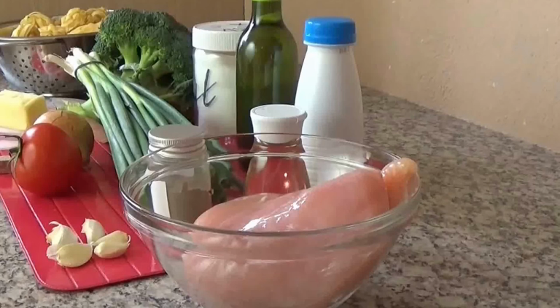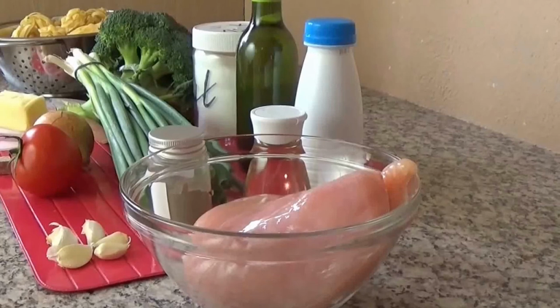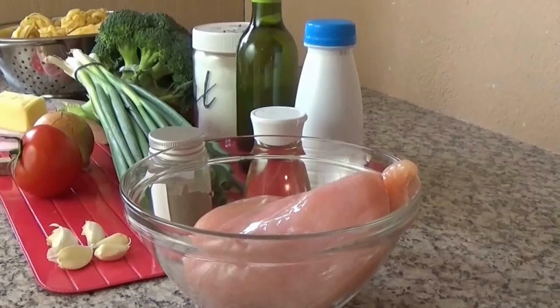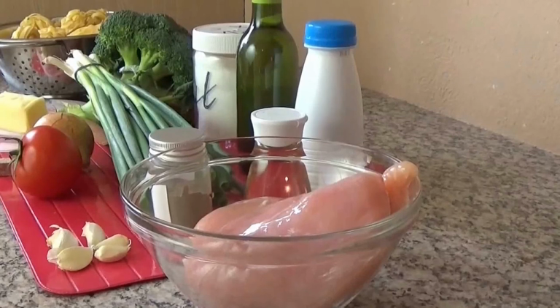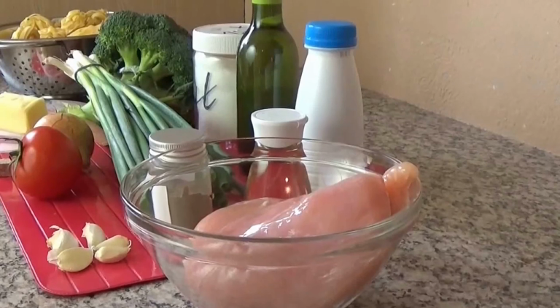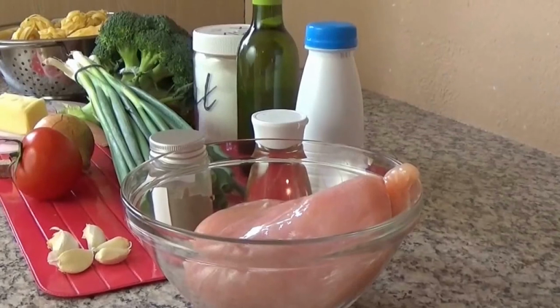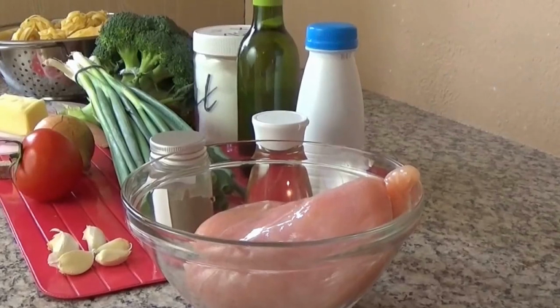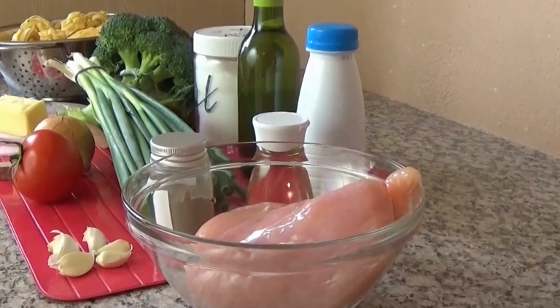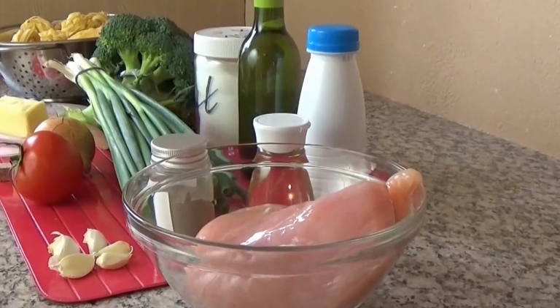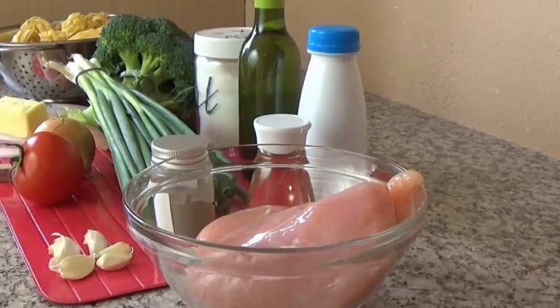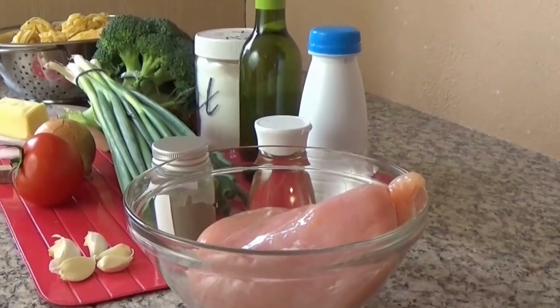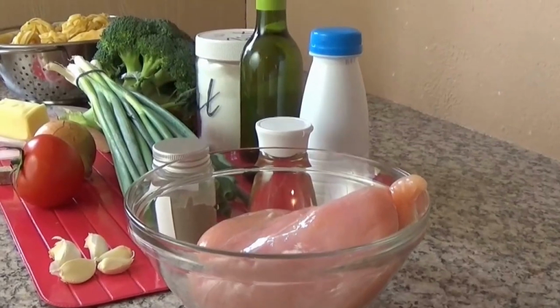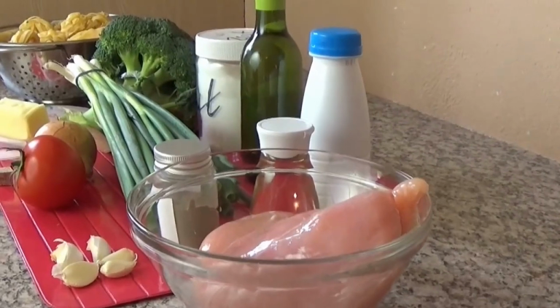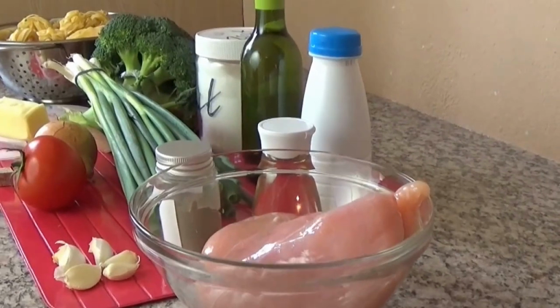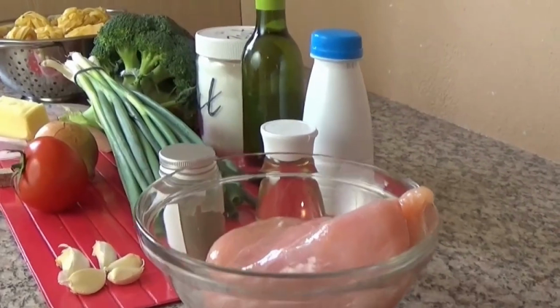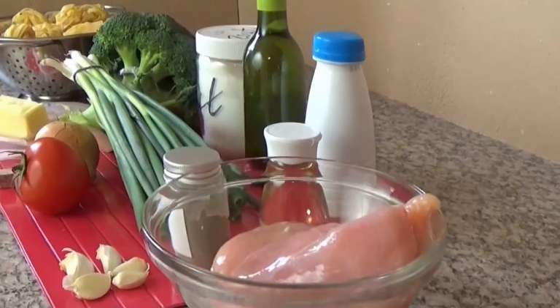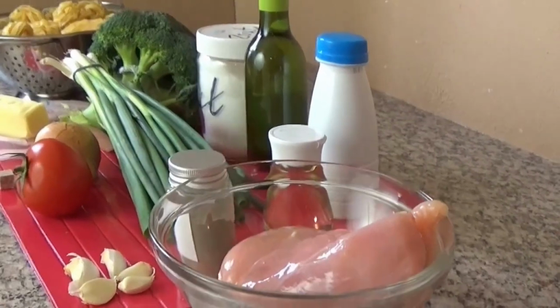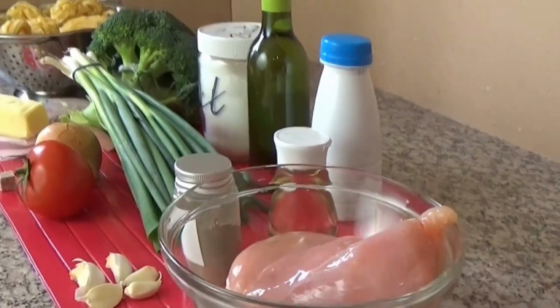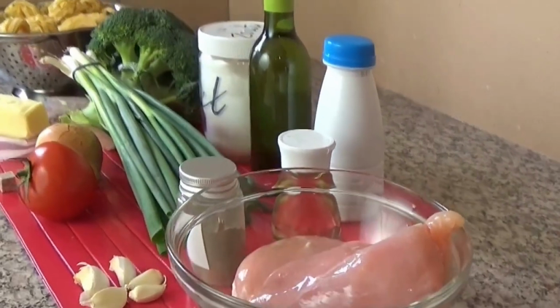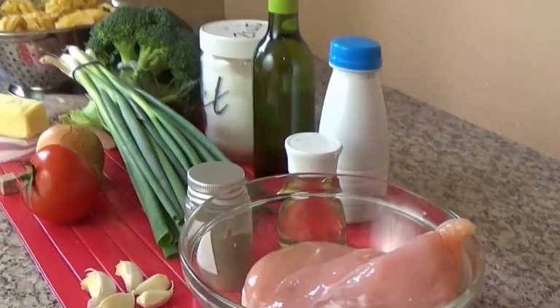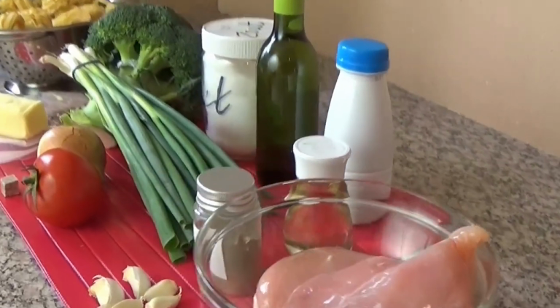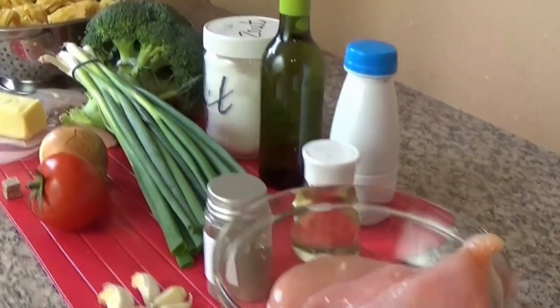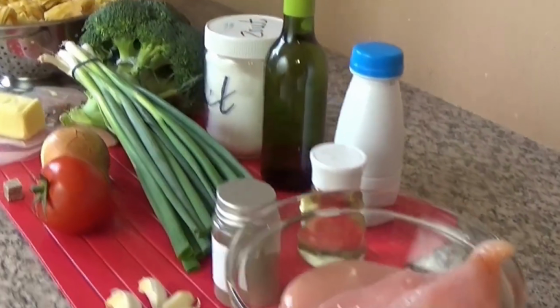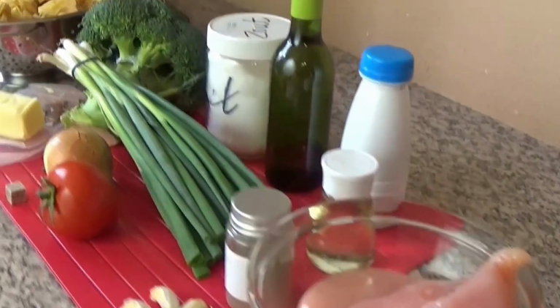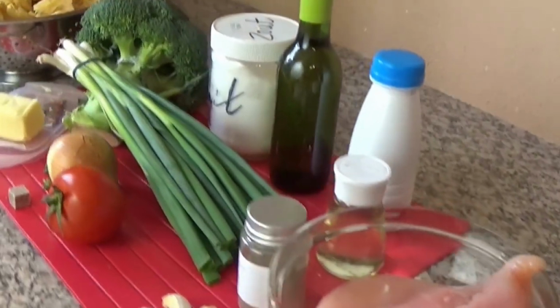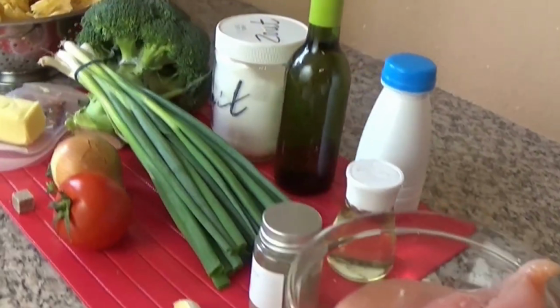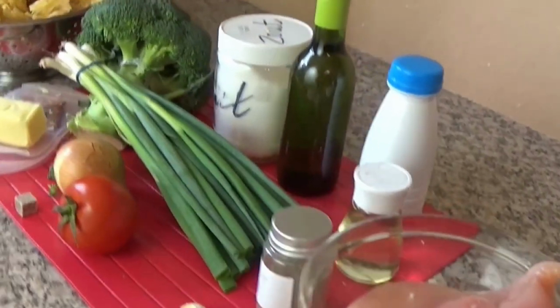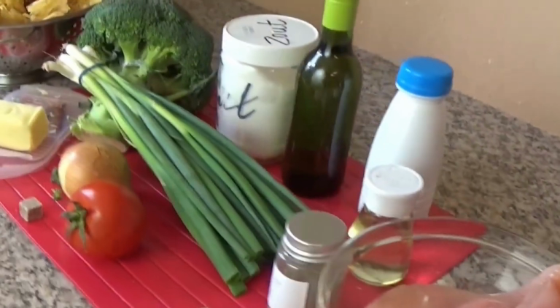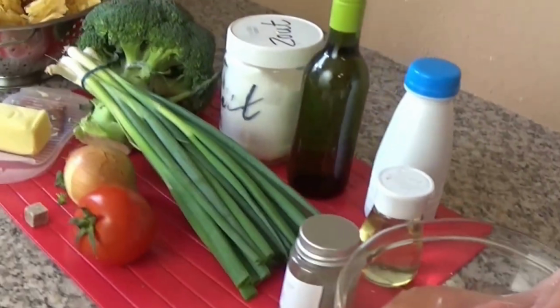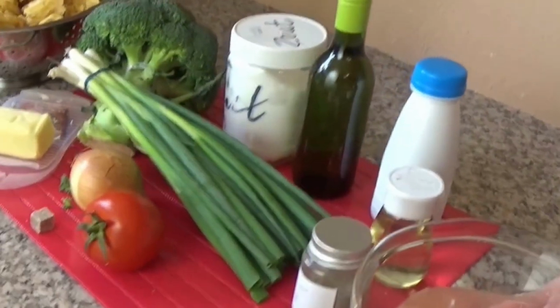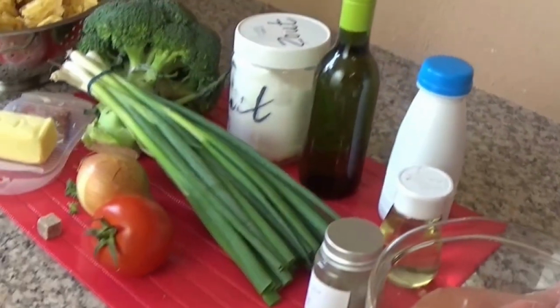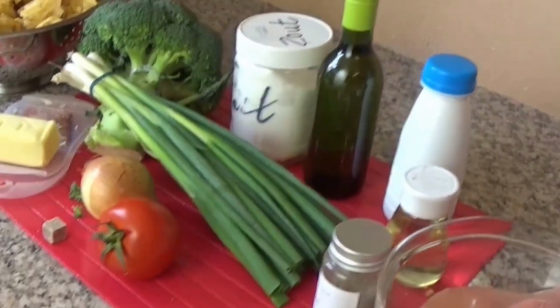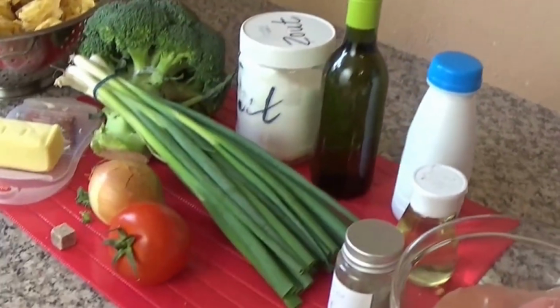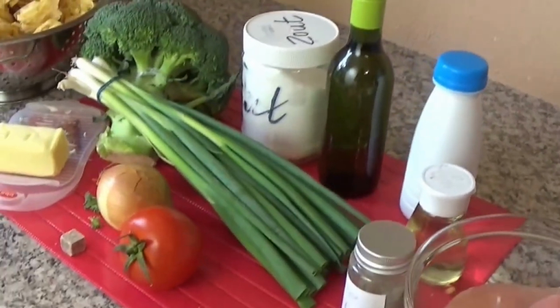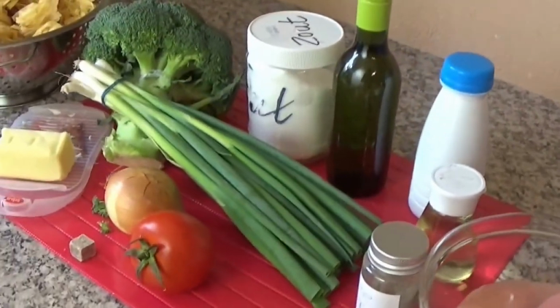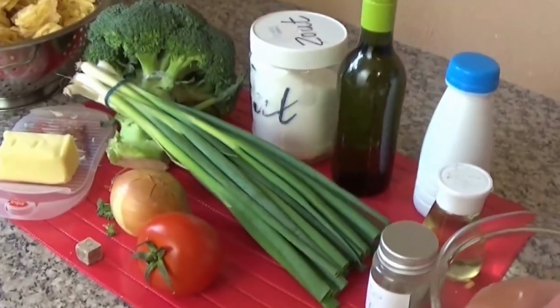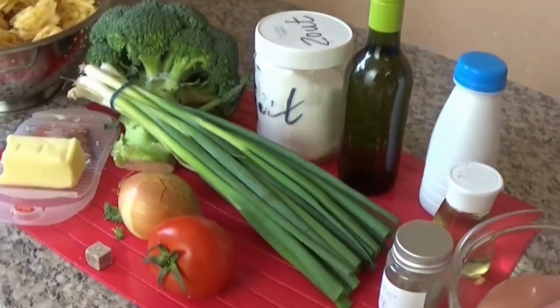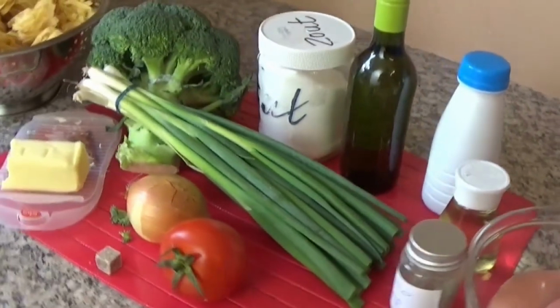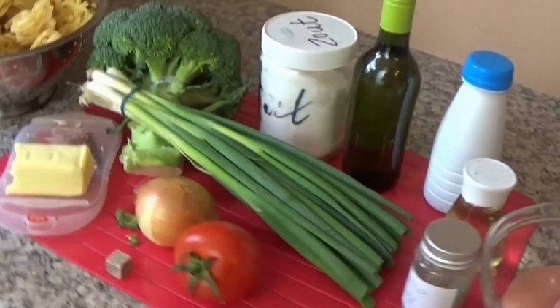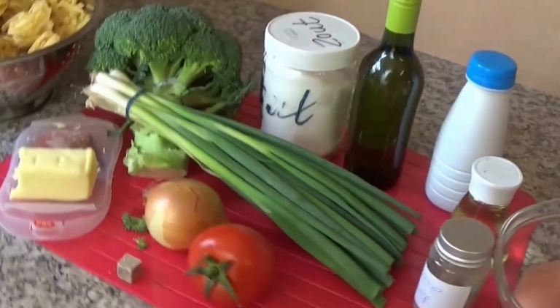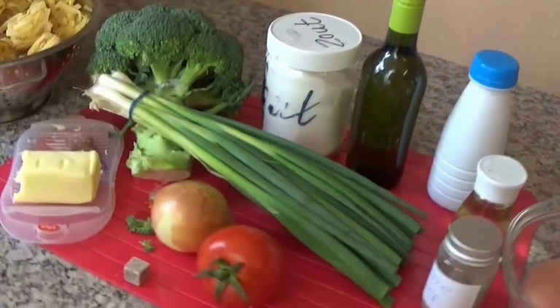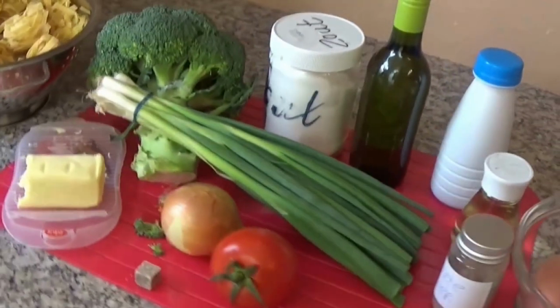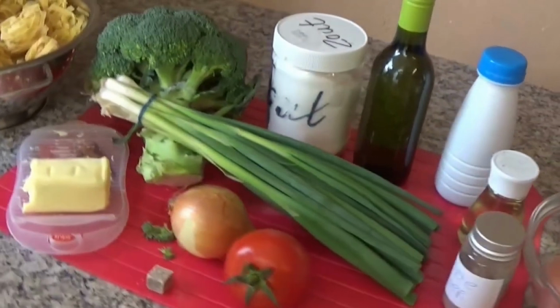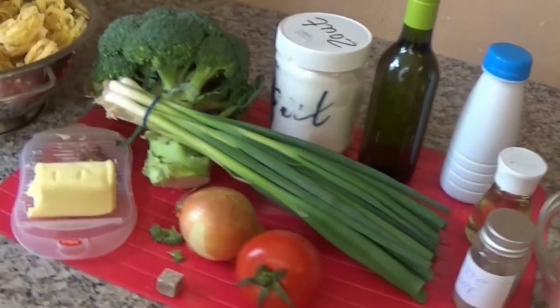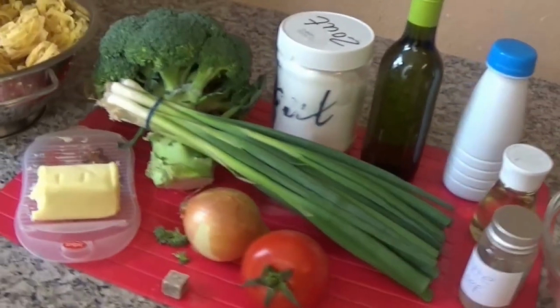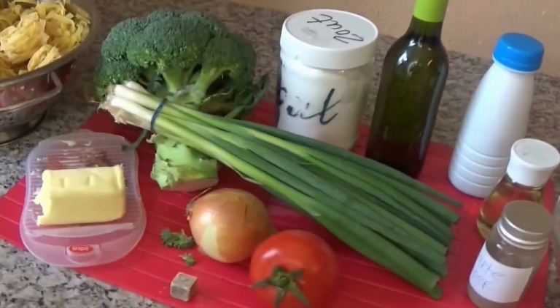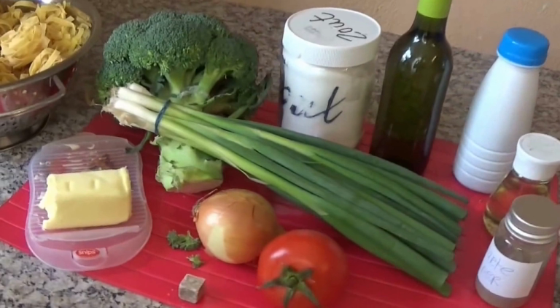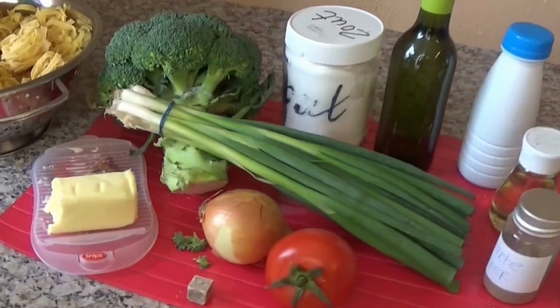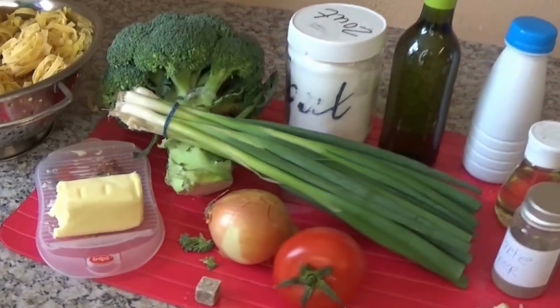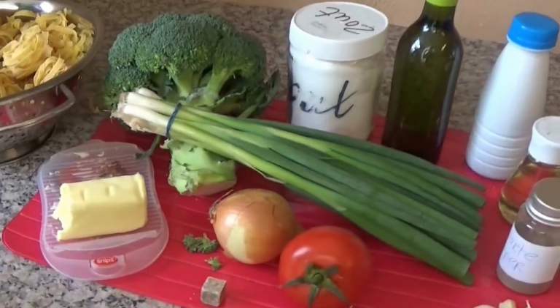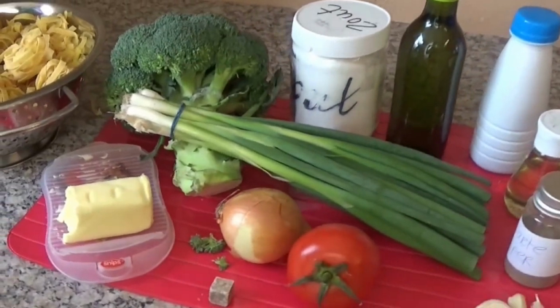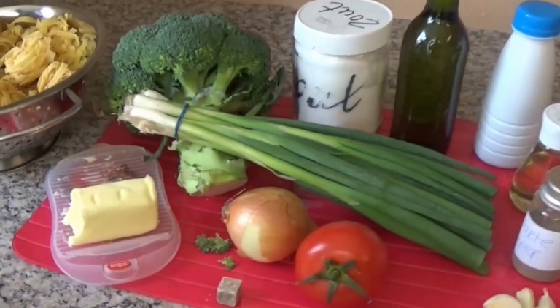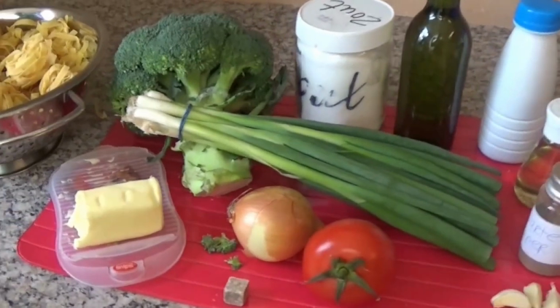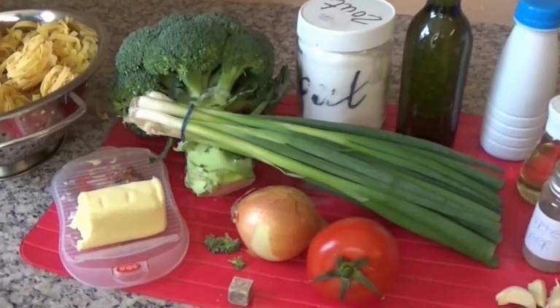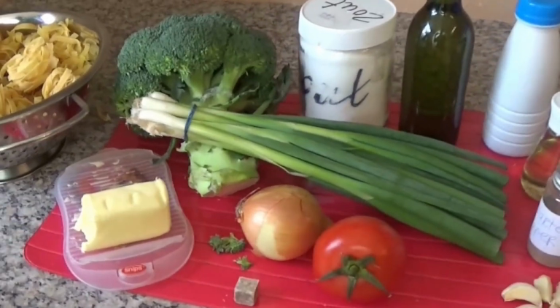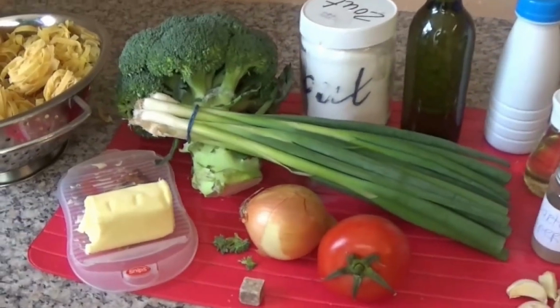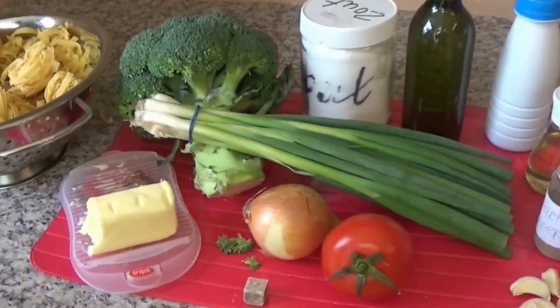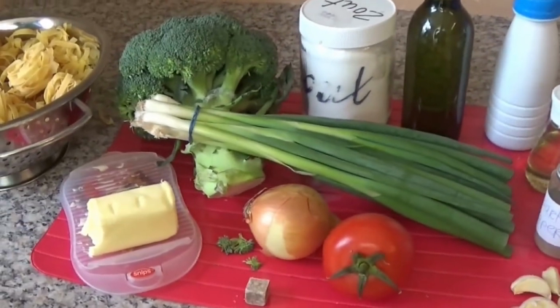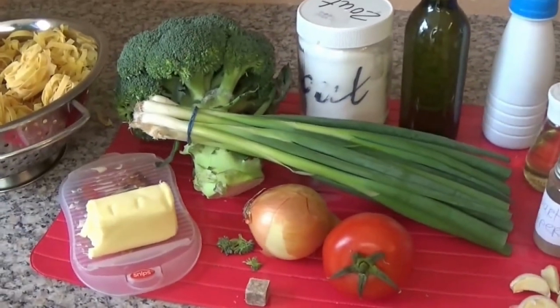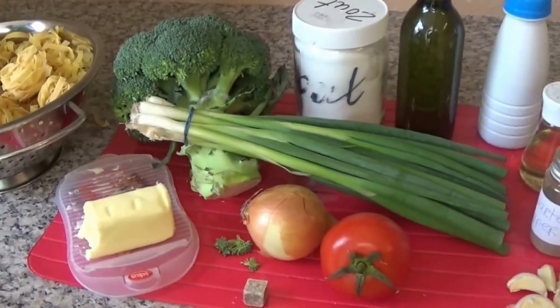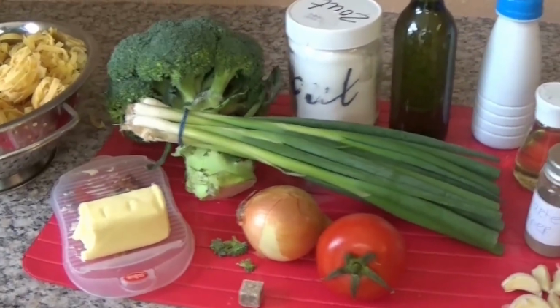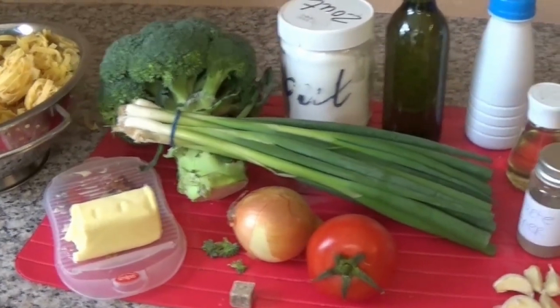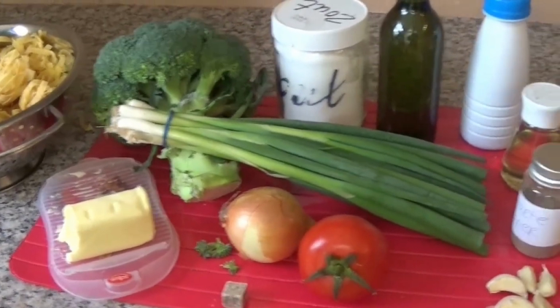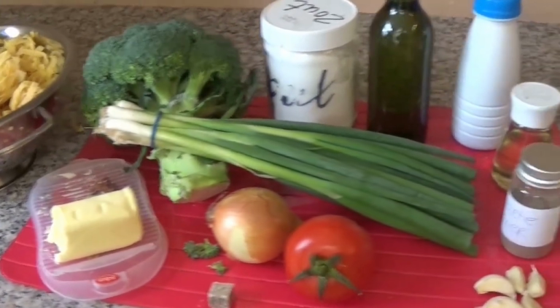Hi! Today I will make an Italian meal. I will make tagliatelle.